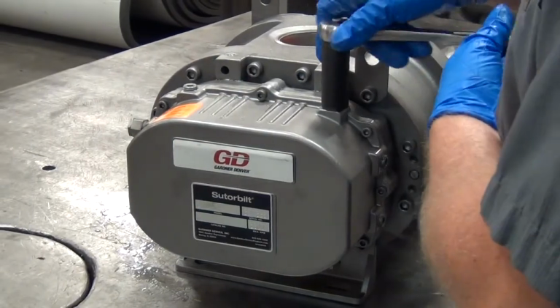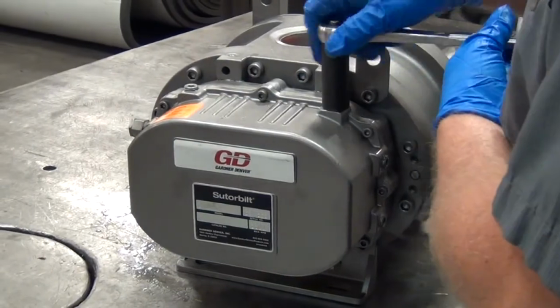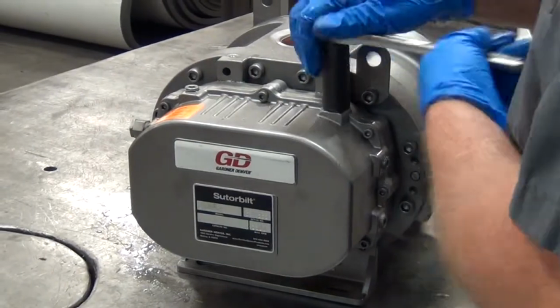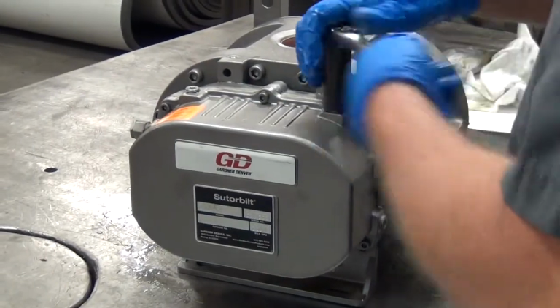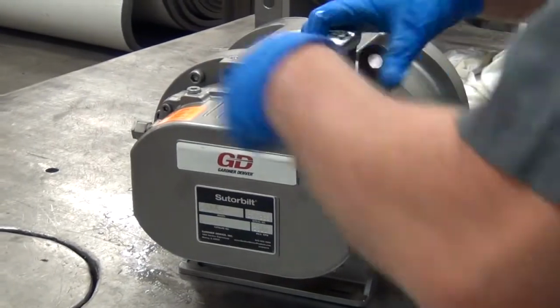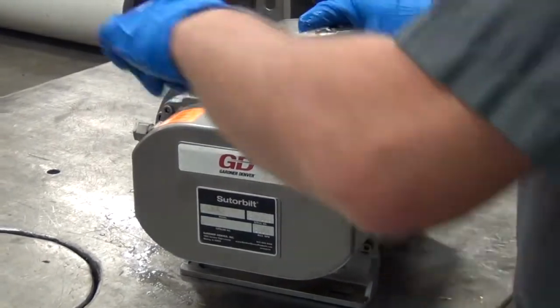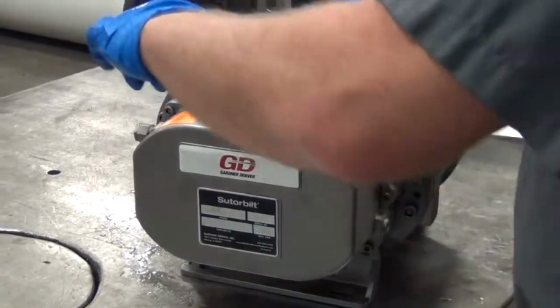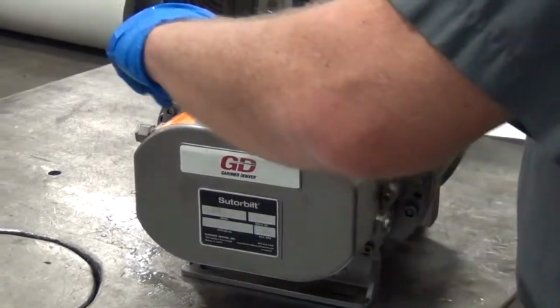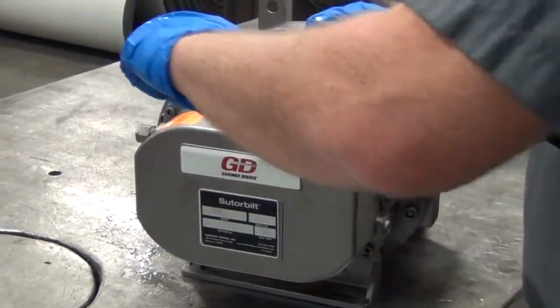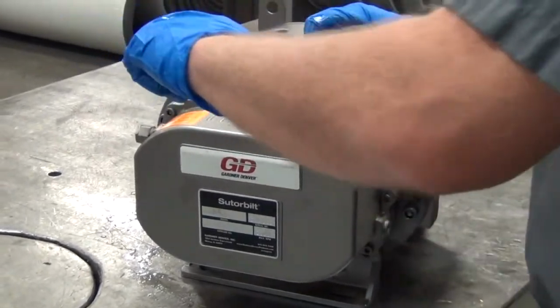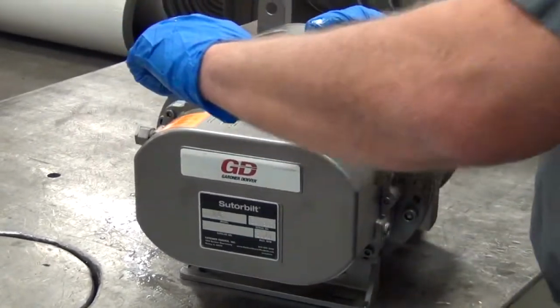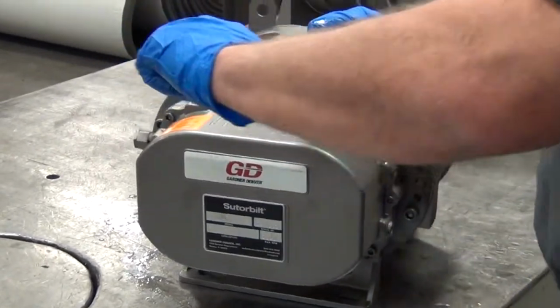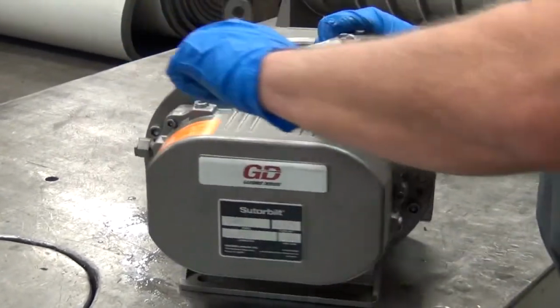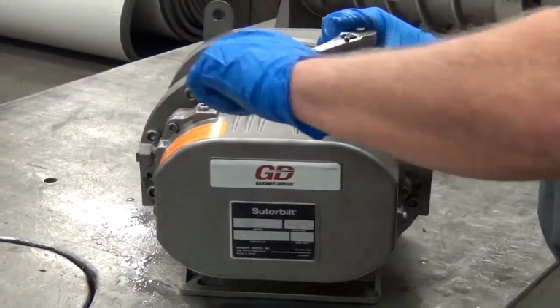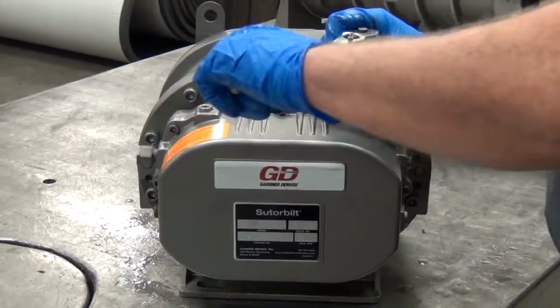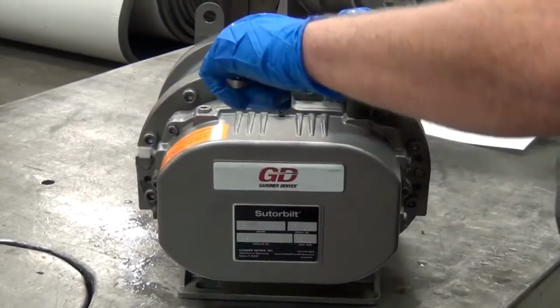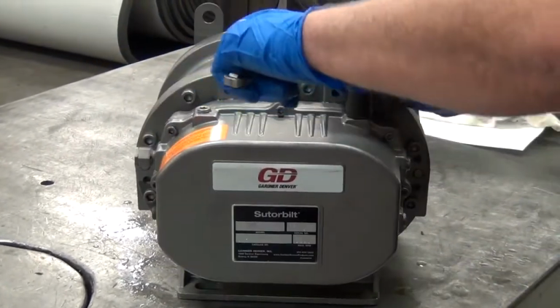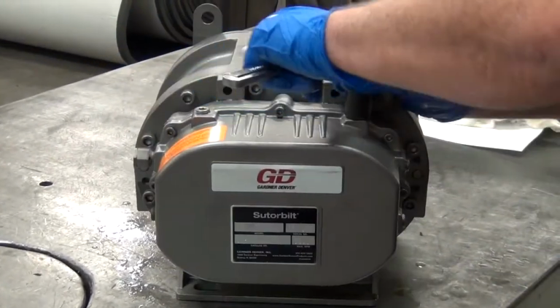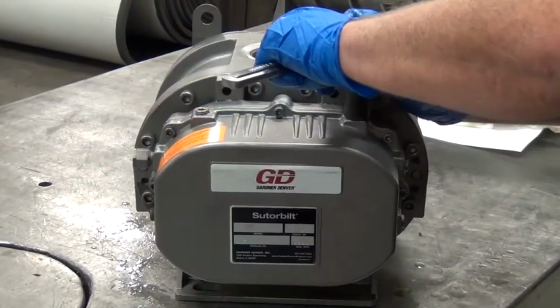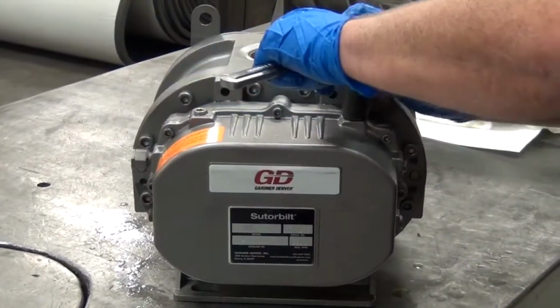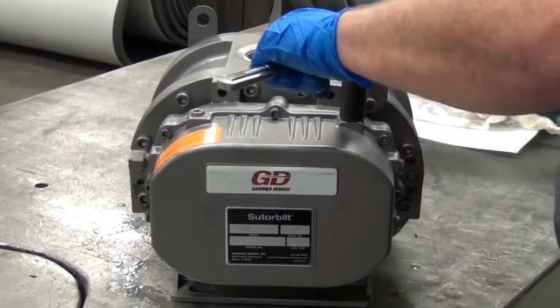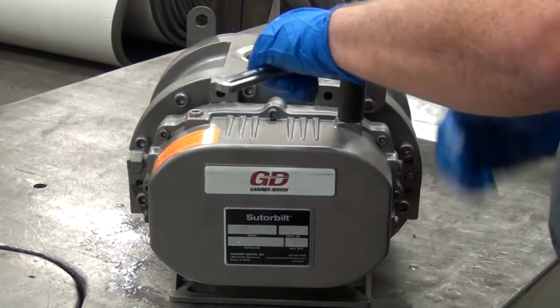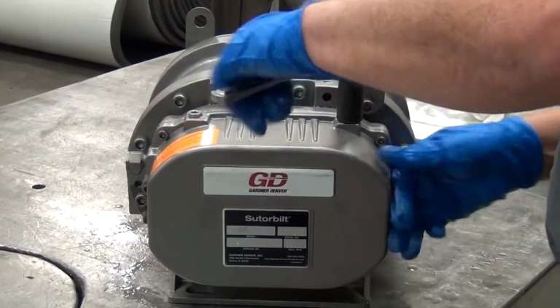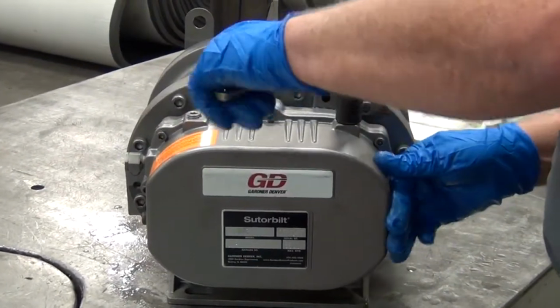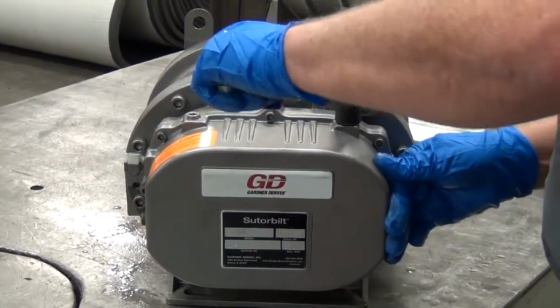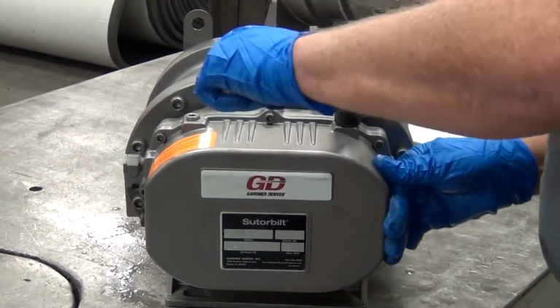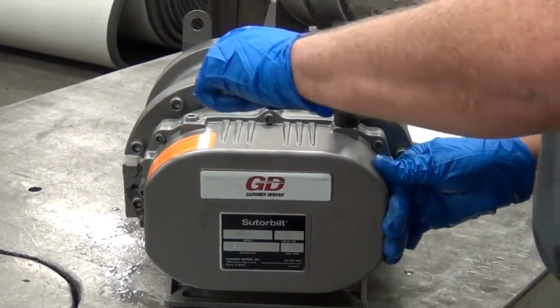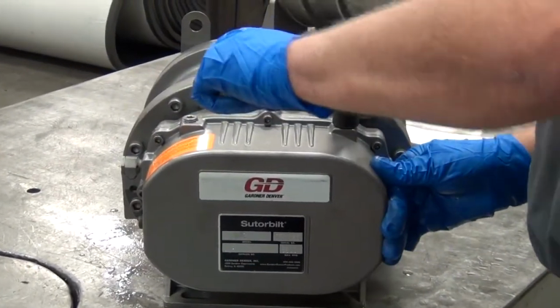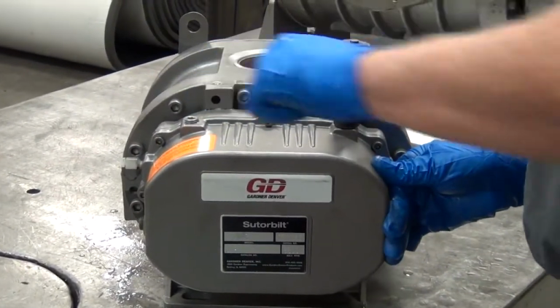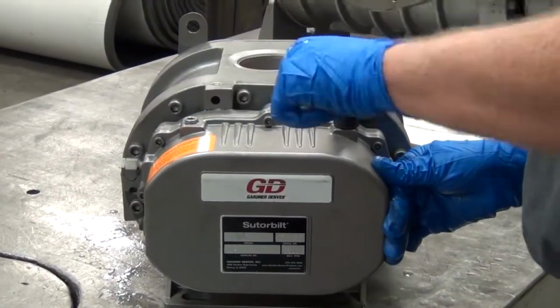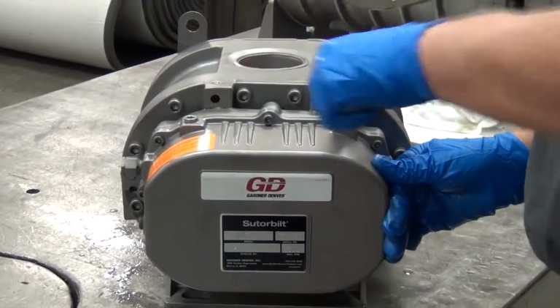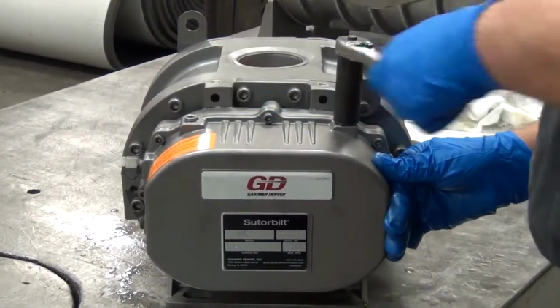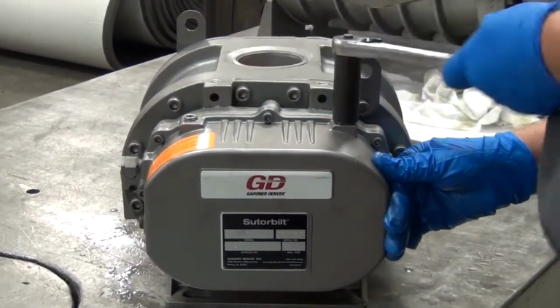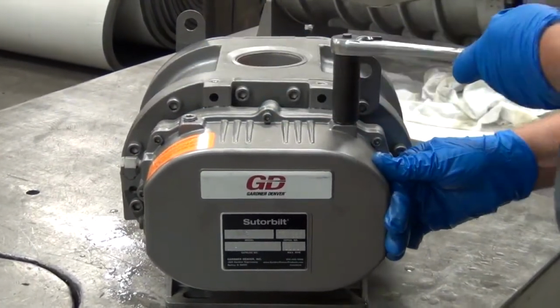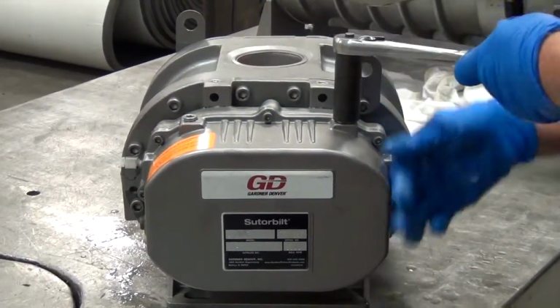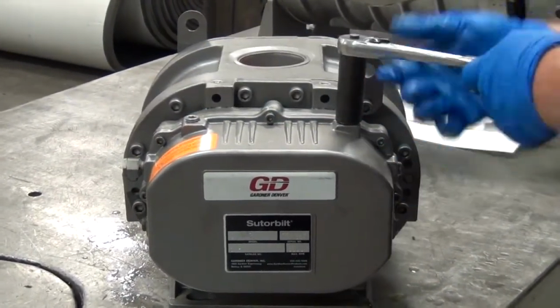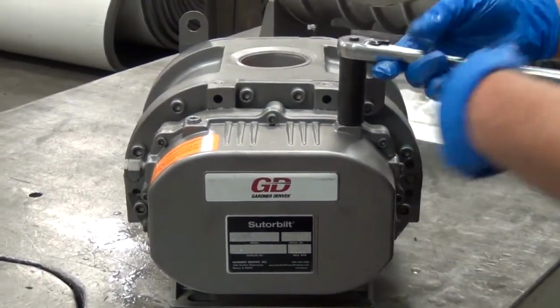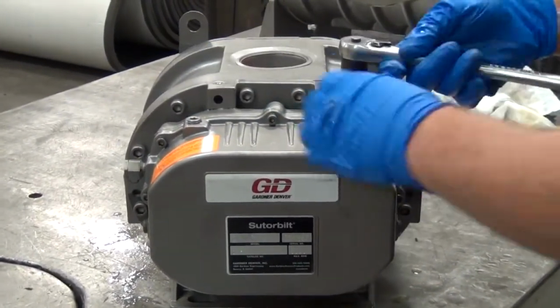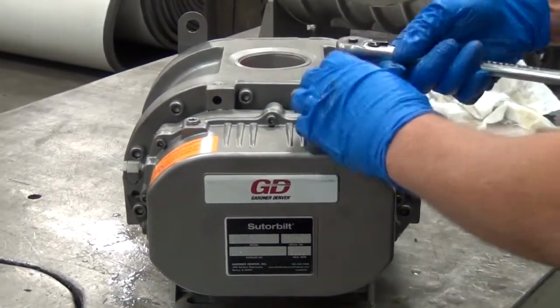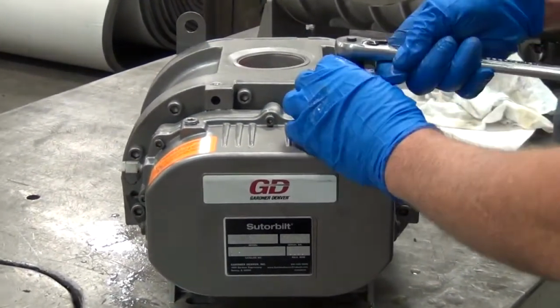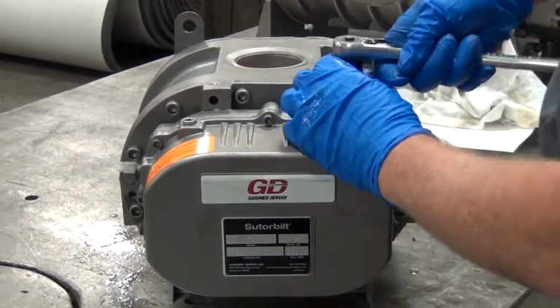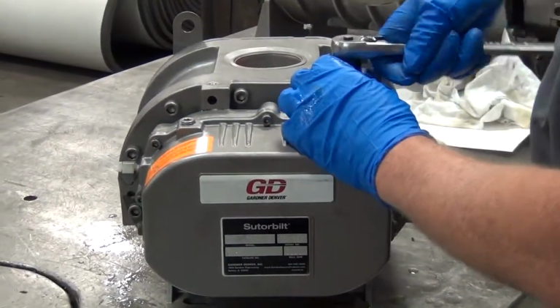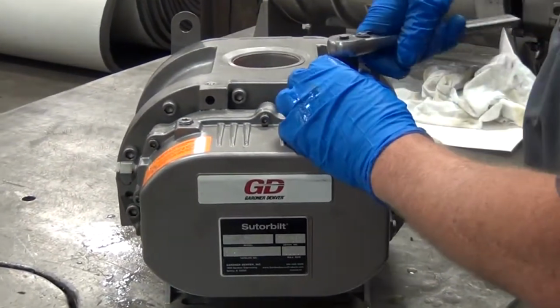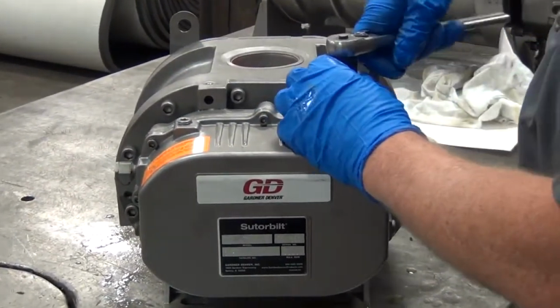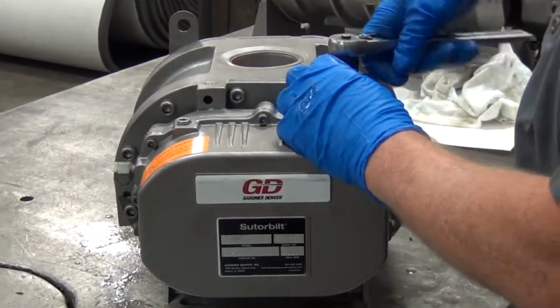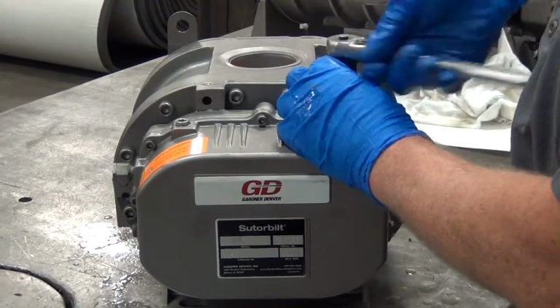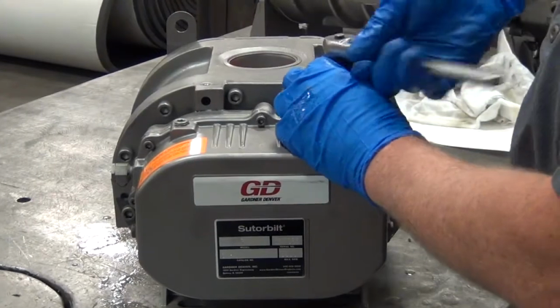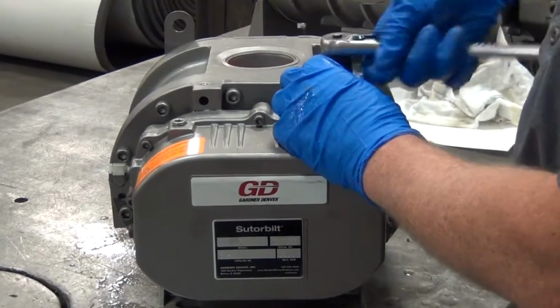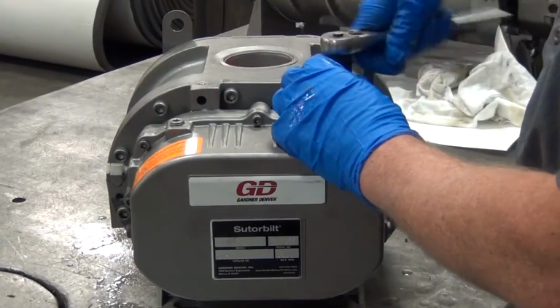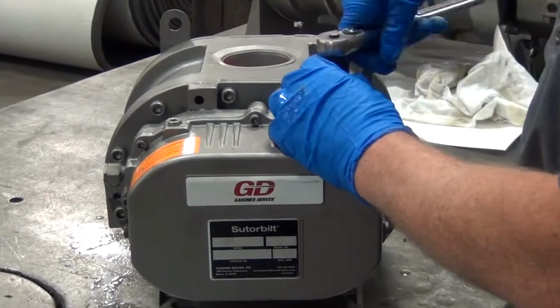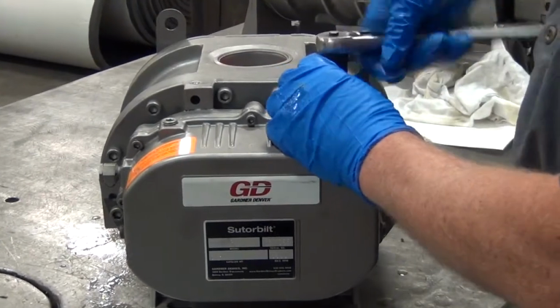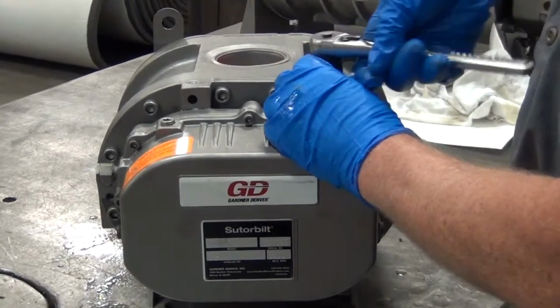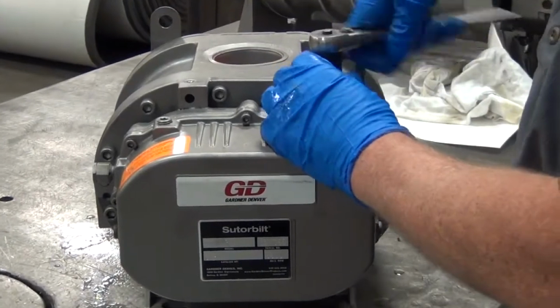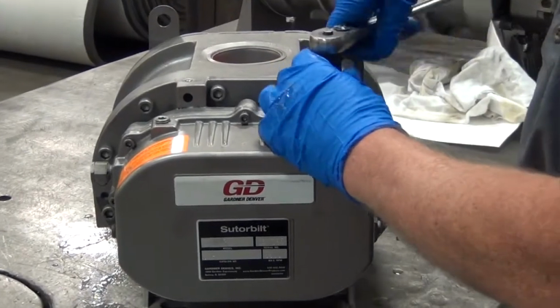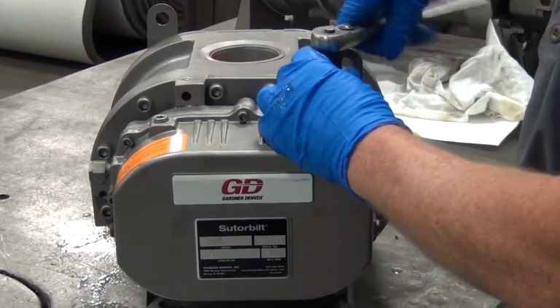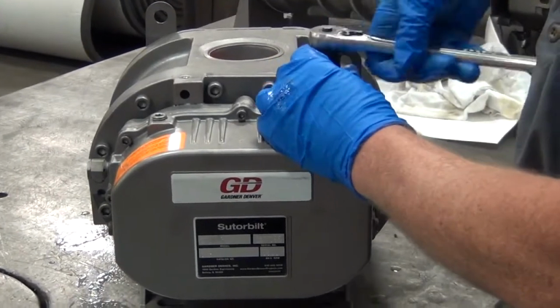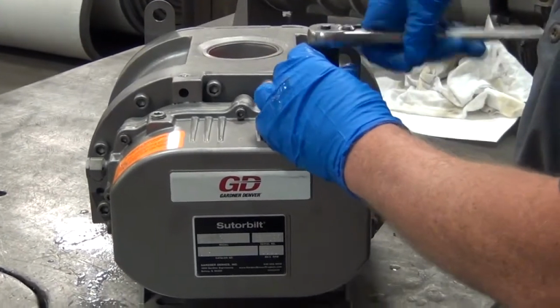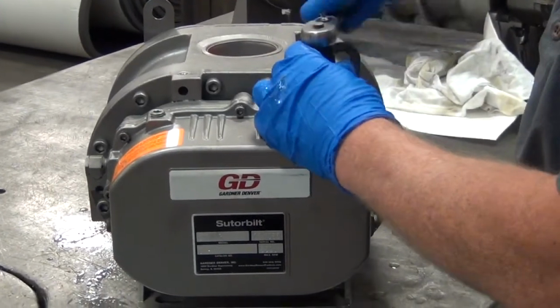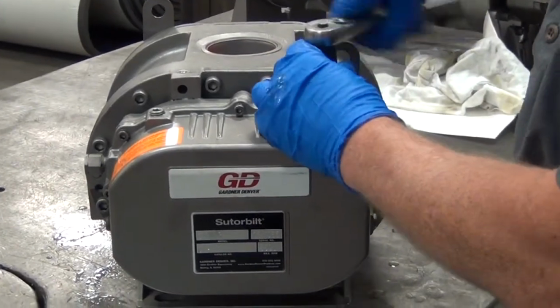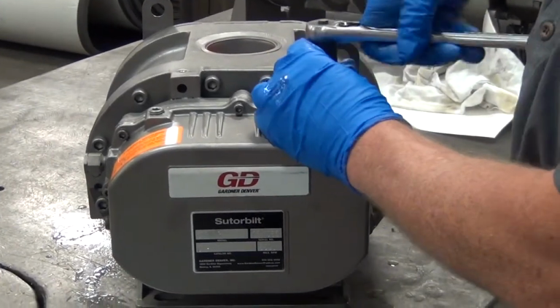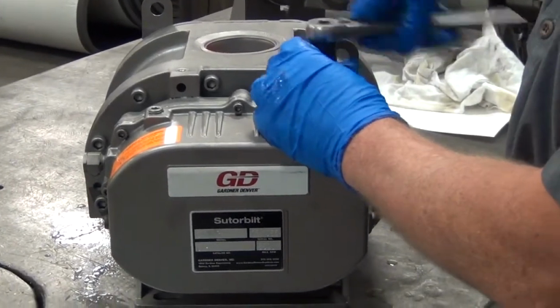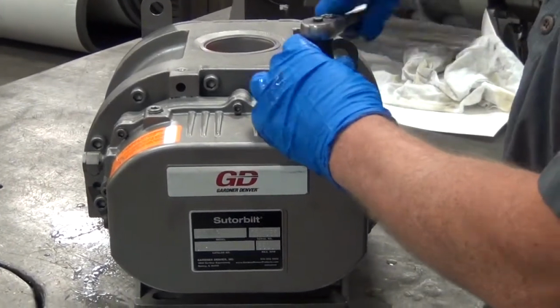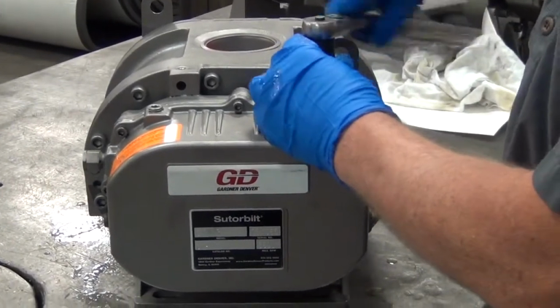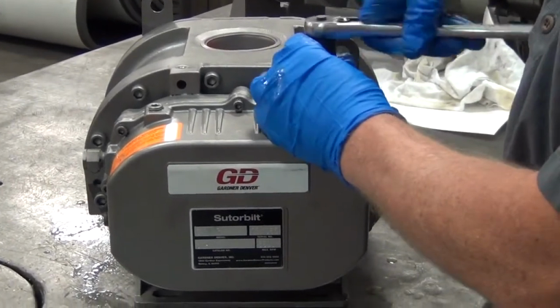I like to do this with a hand ratchet rather than an impact gun — I'm always afraid I'll break the glass in the sight glass.